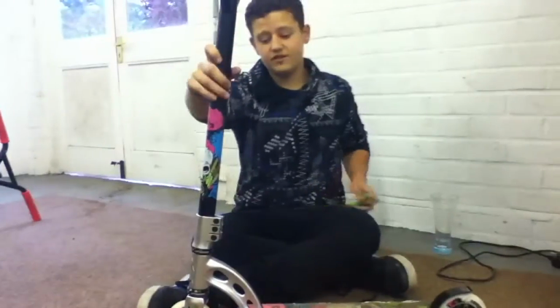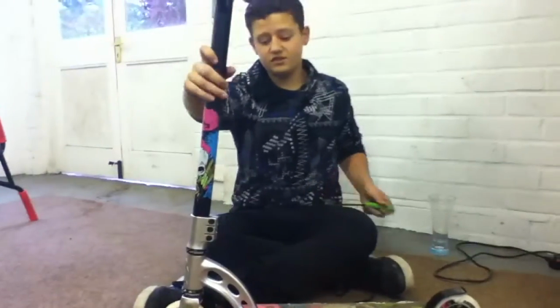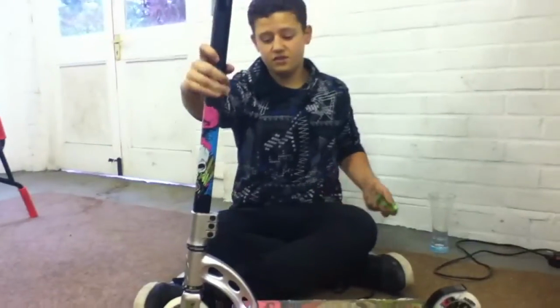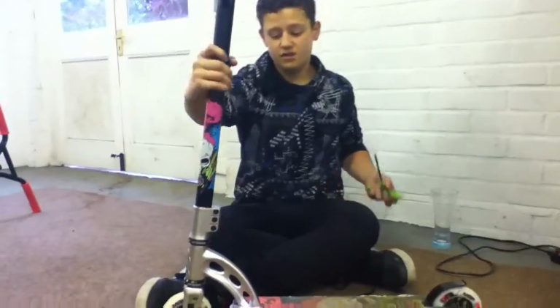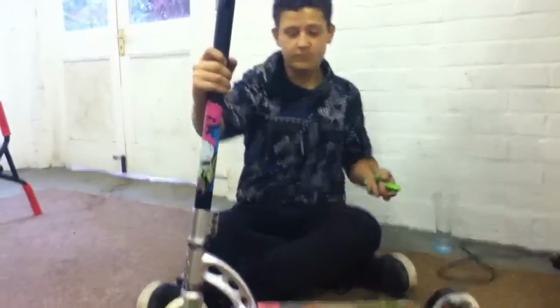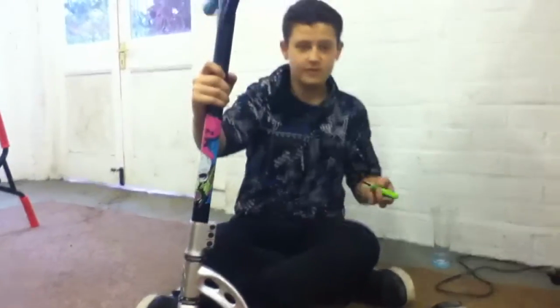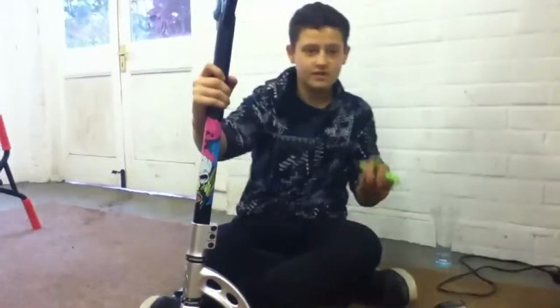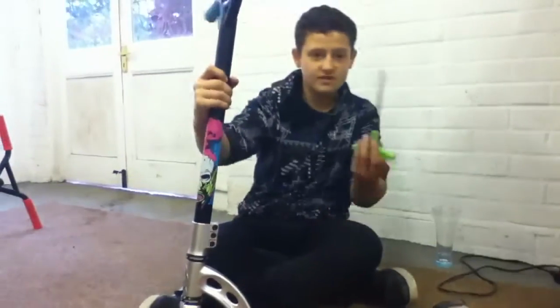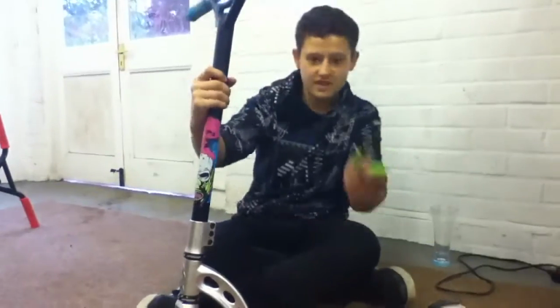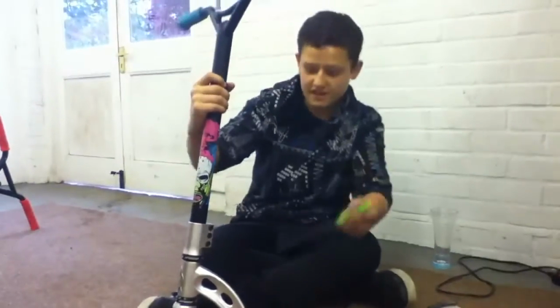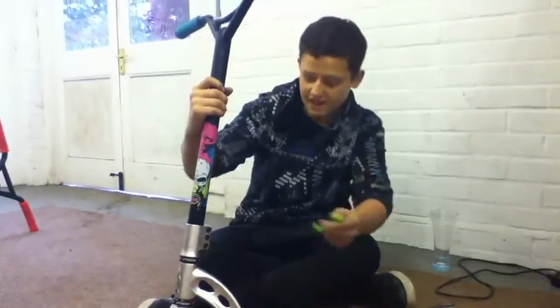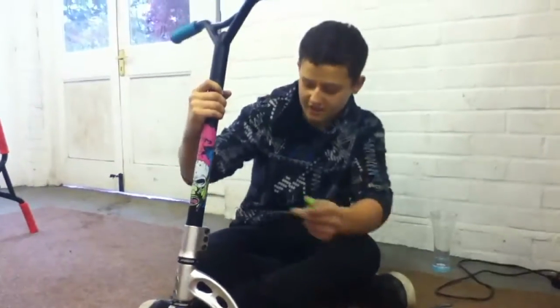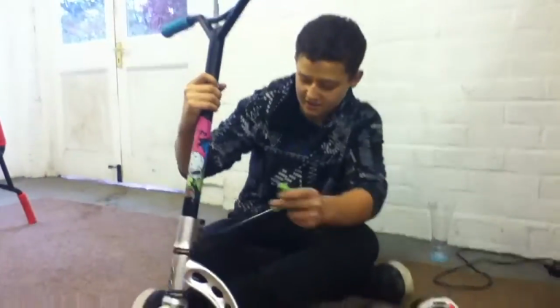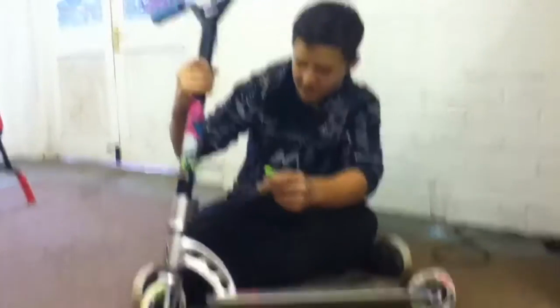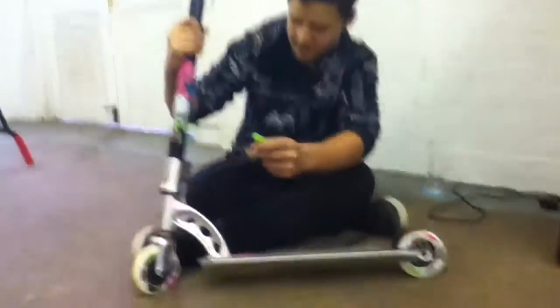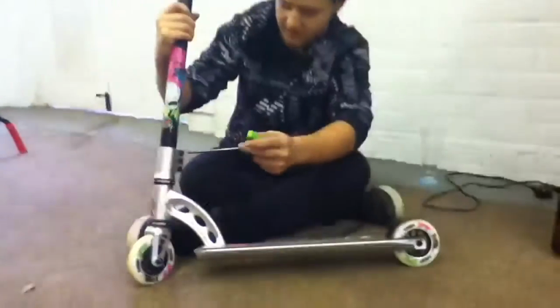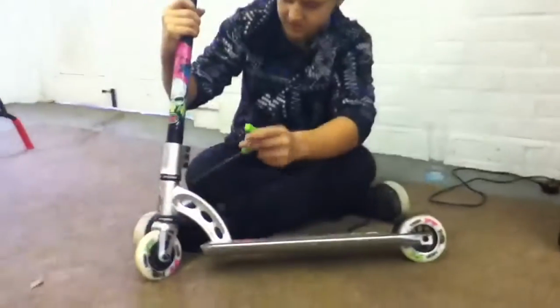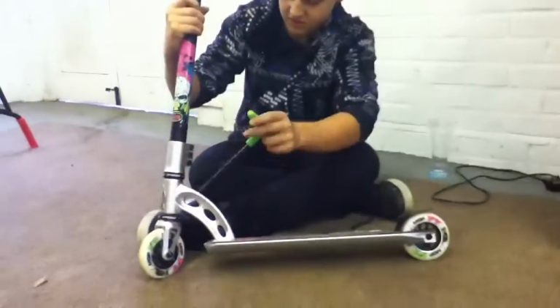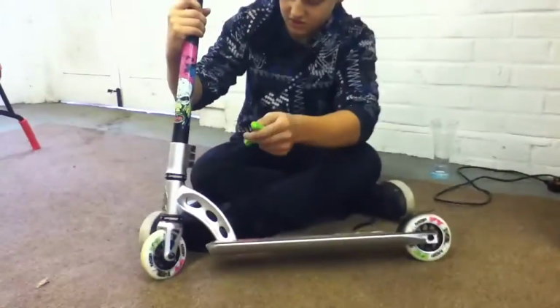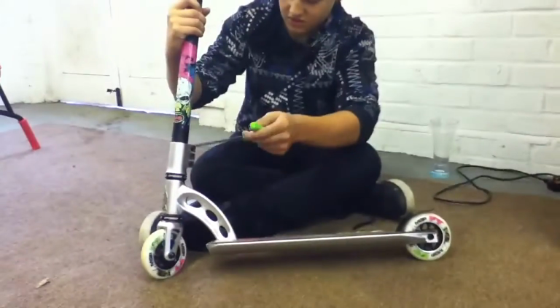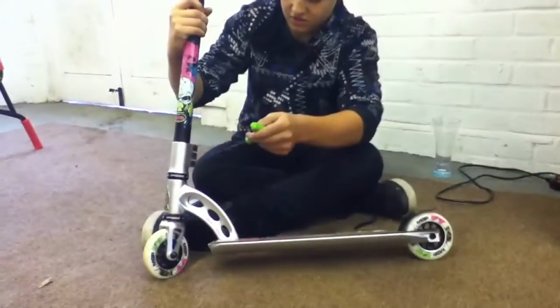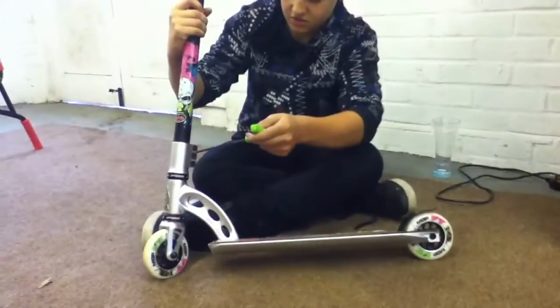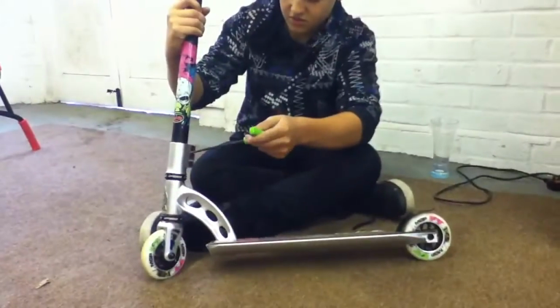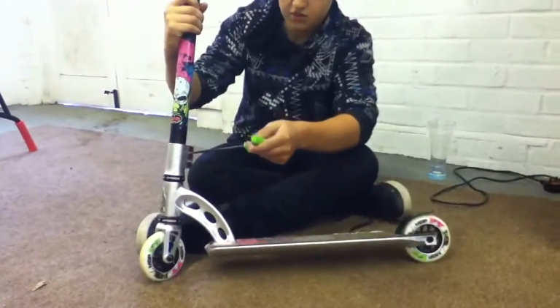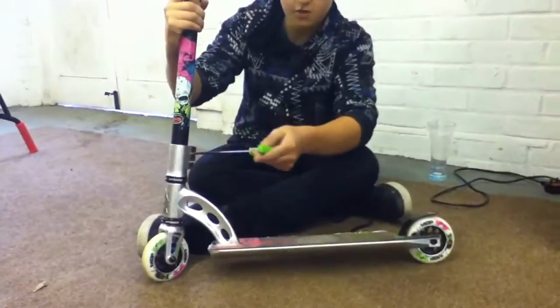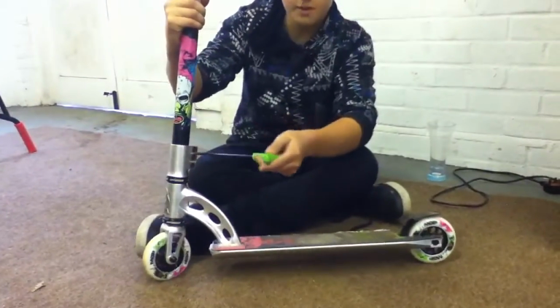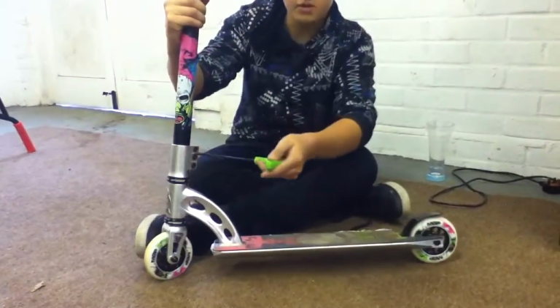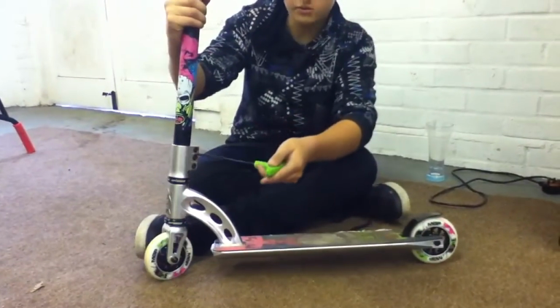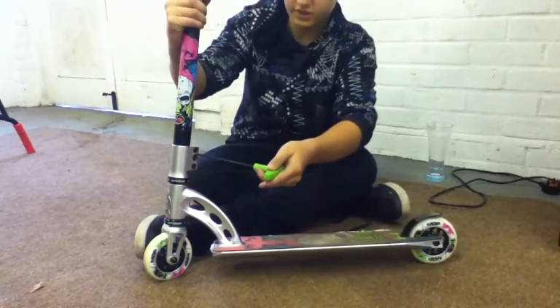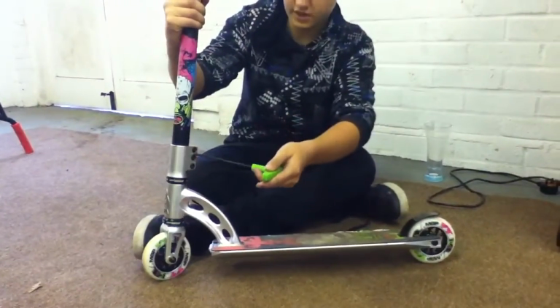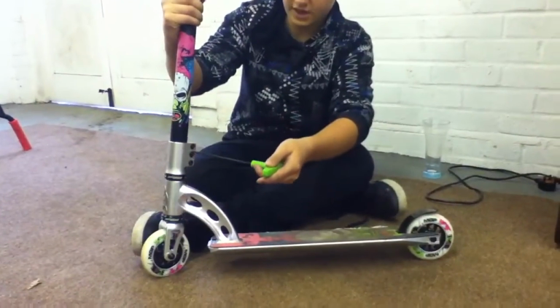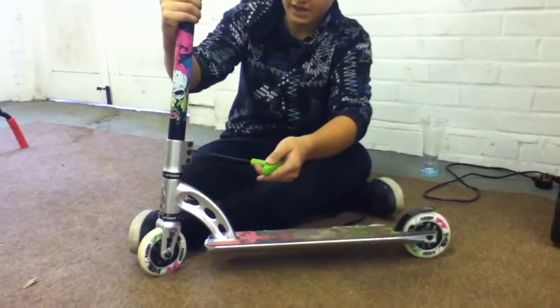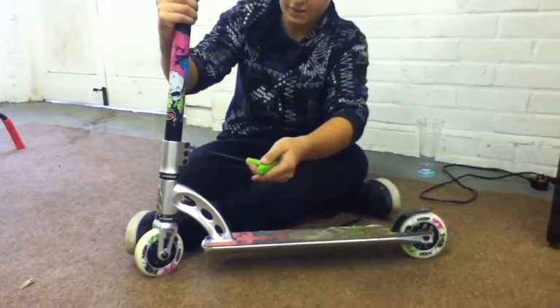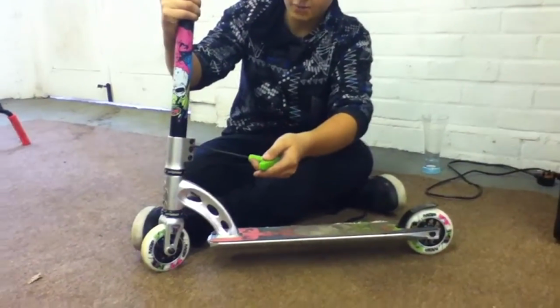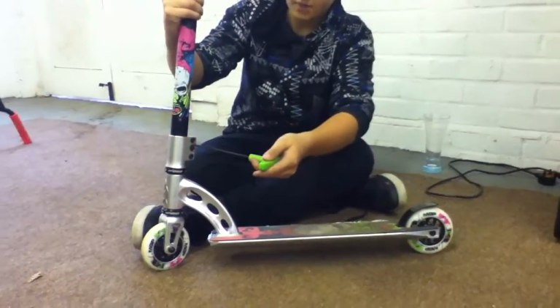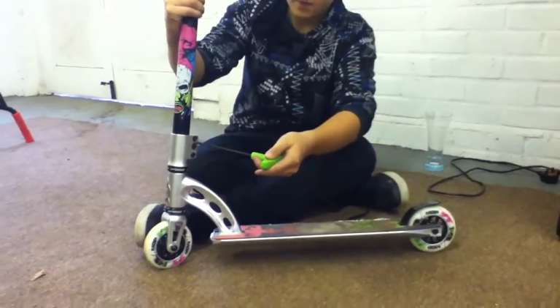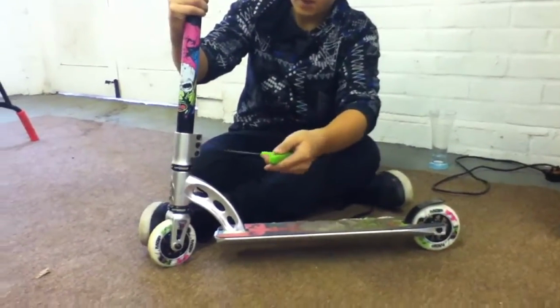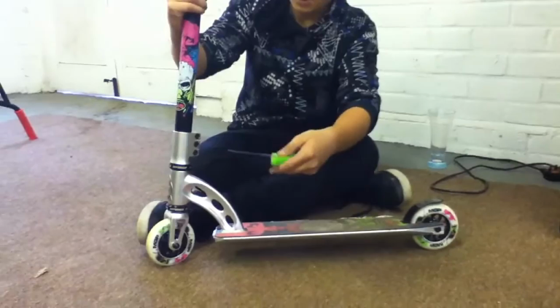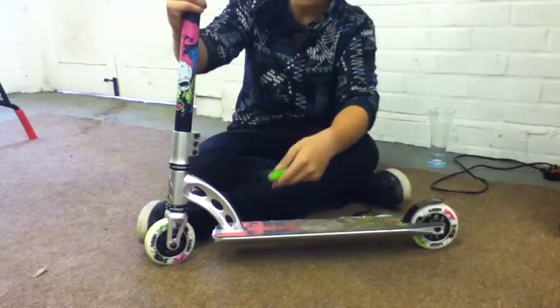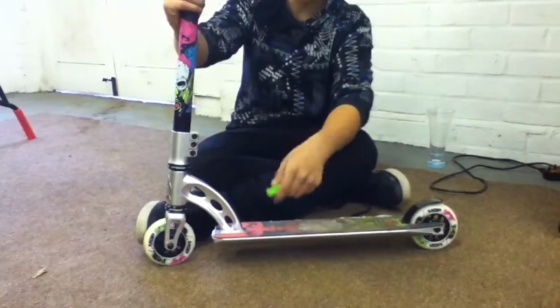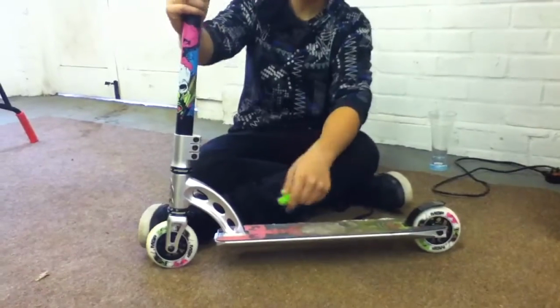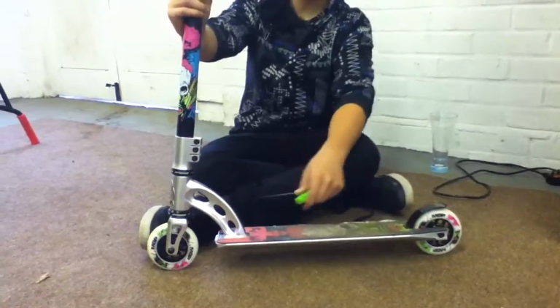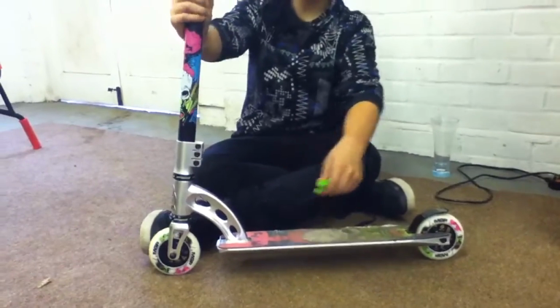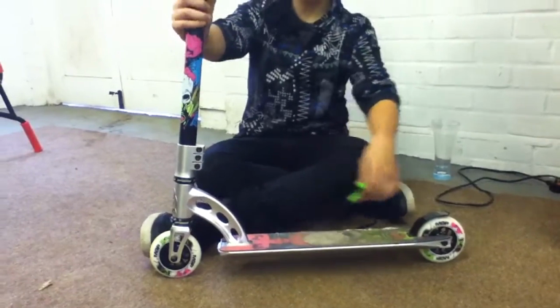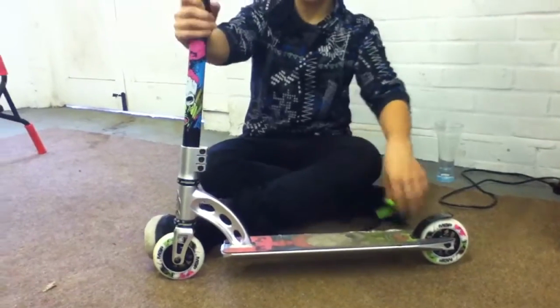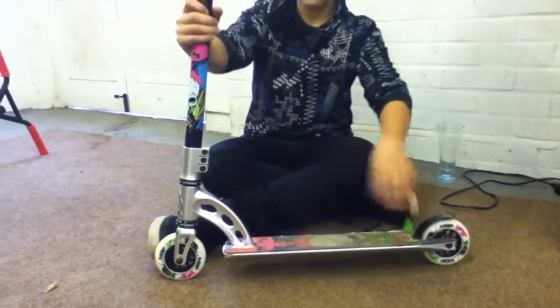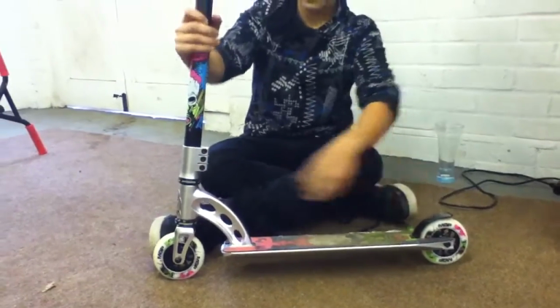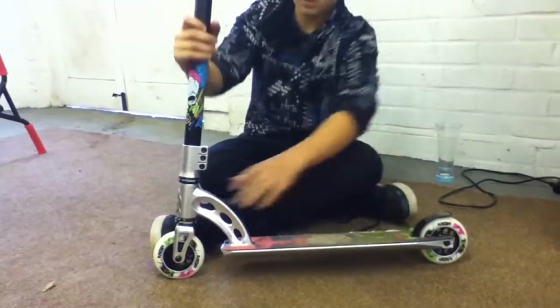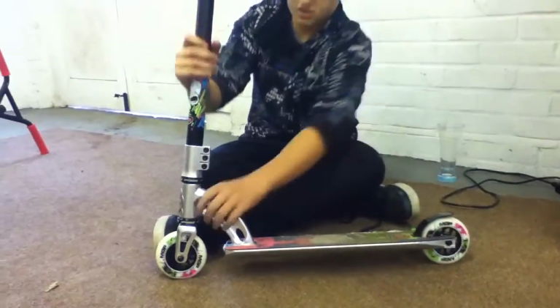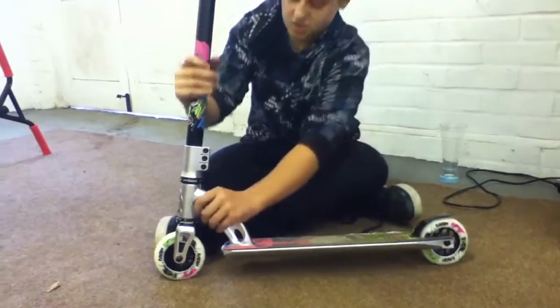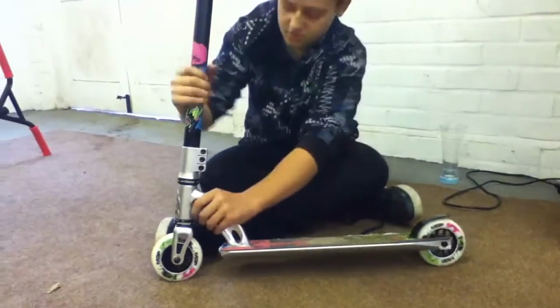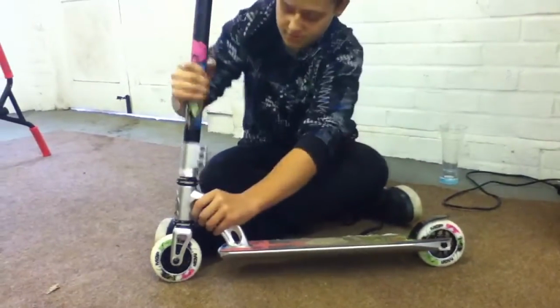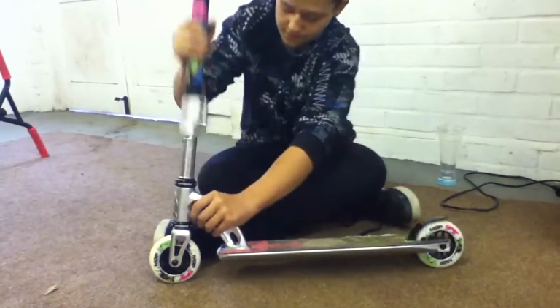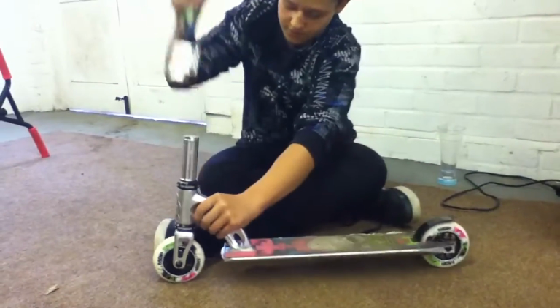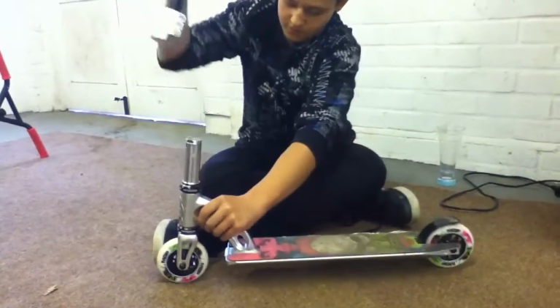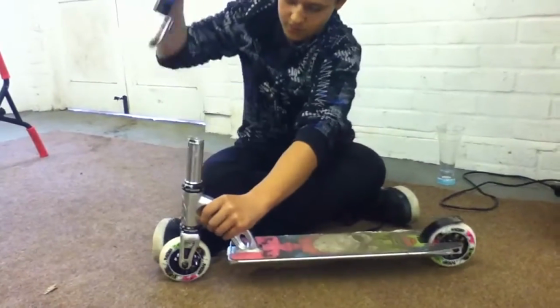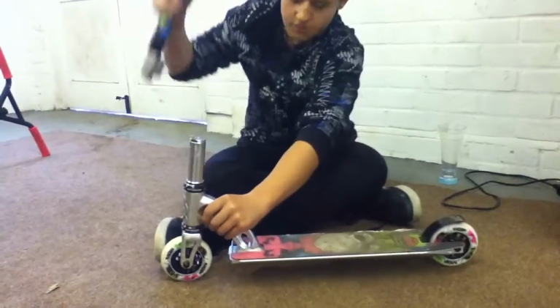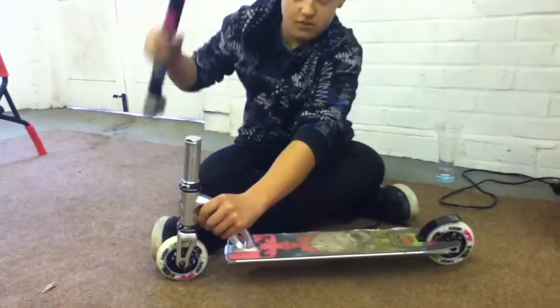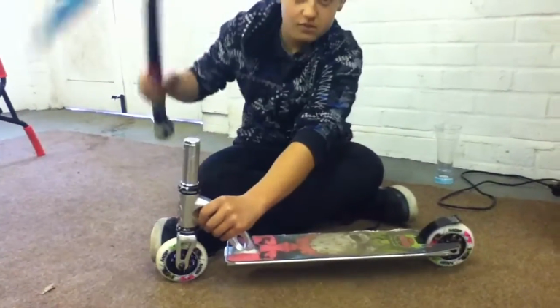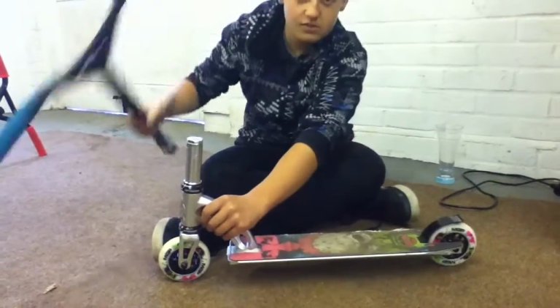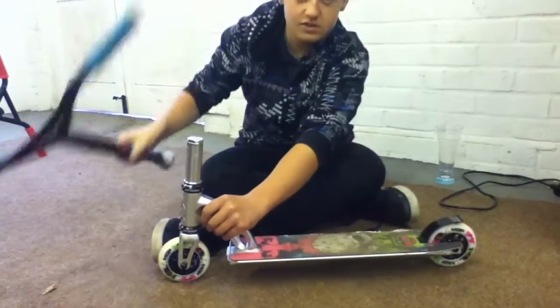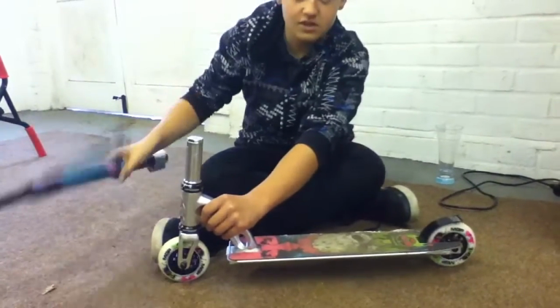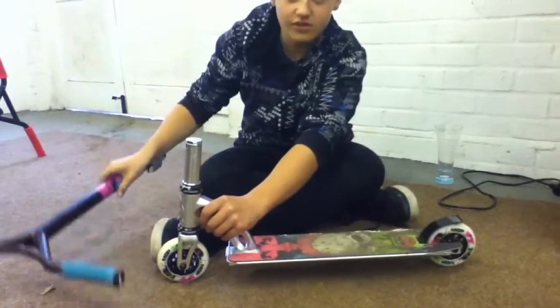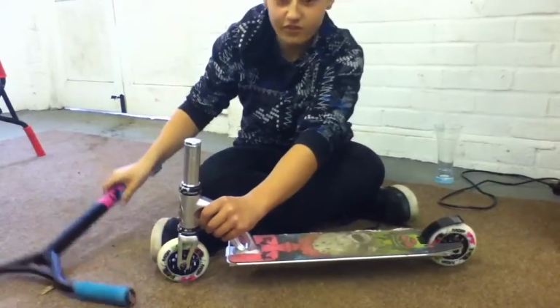The first thing you want to do is get an allen key and just unscrew your bolts in the clamp. I've already done it, so just twist it off.